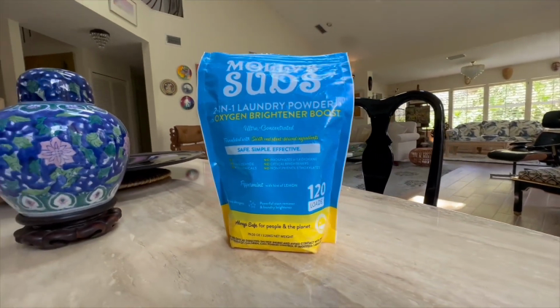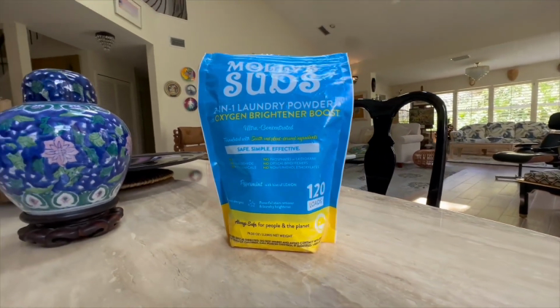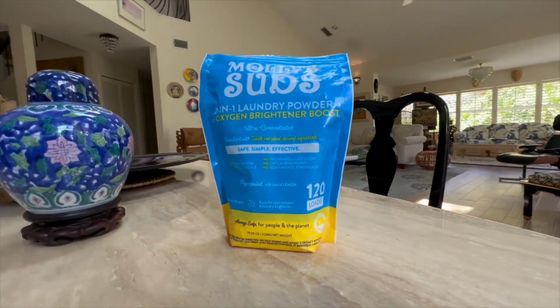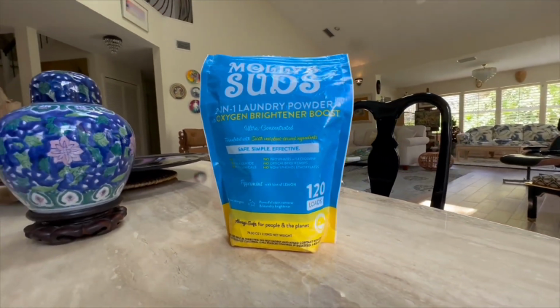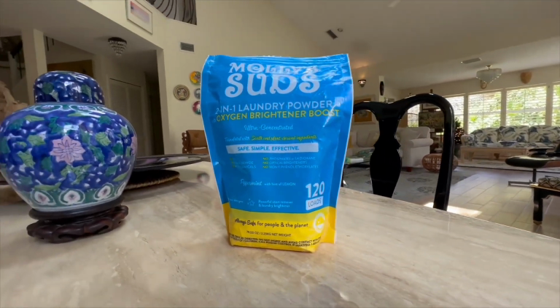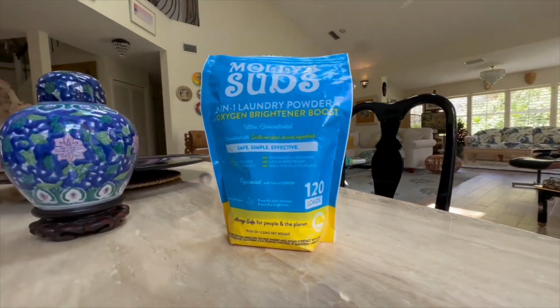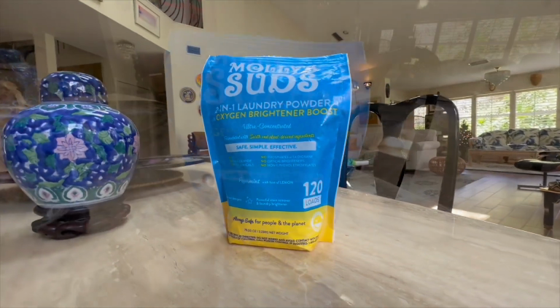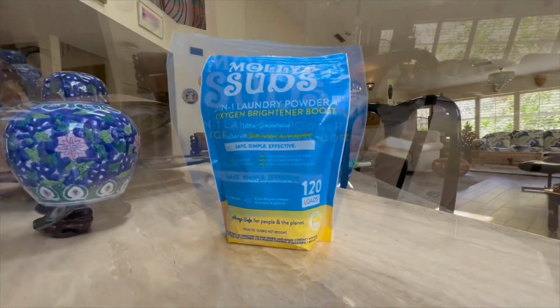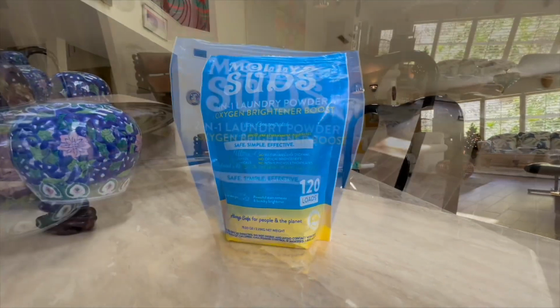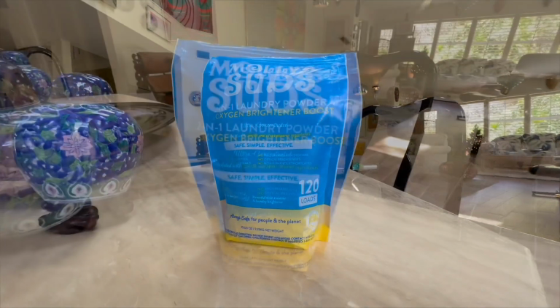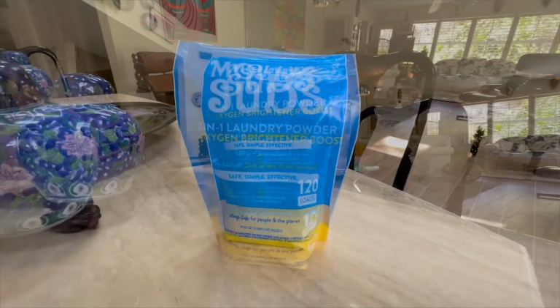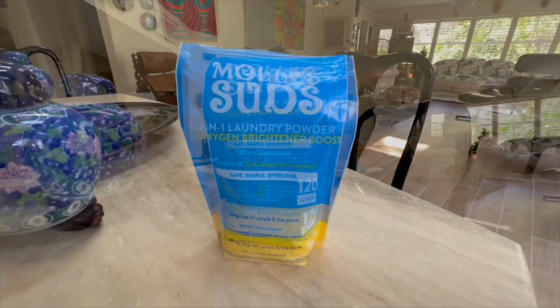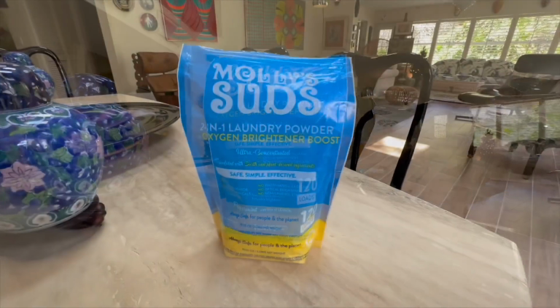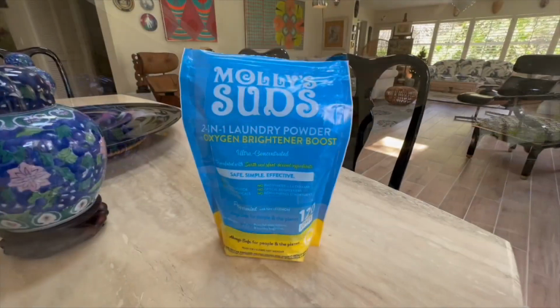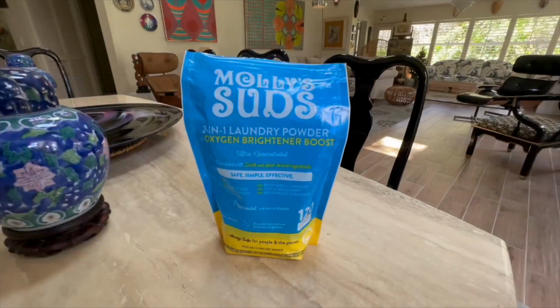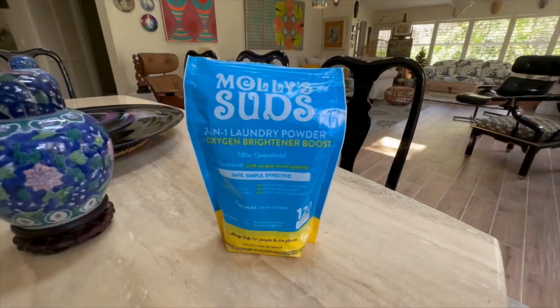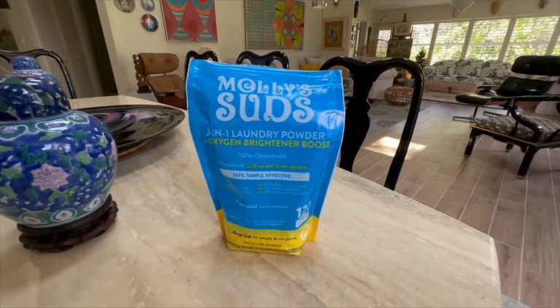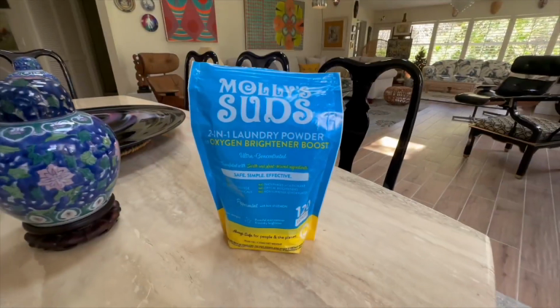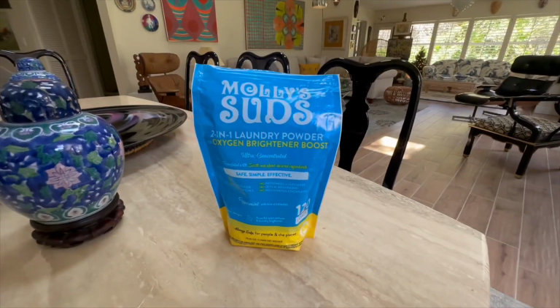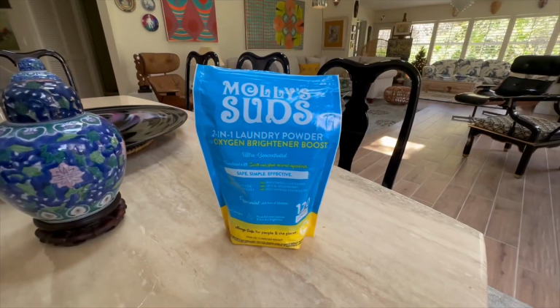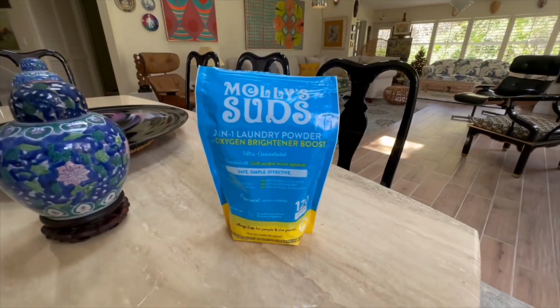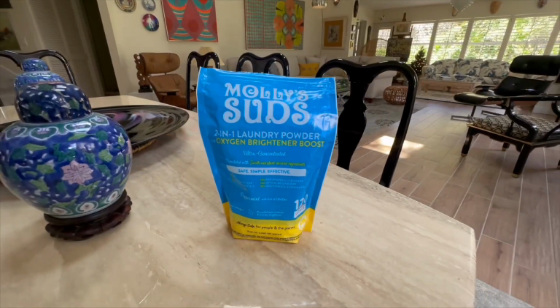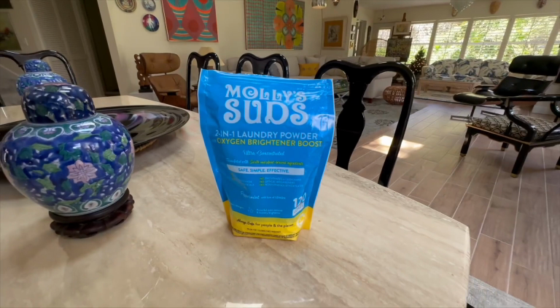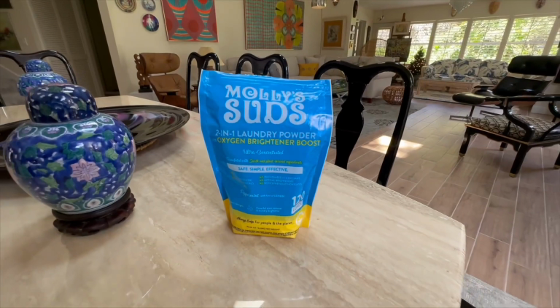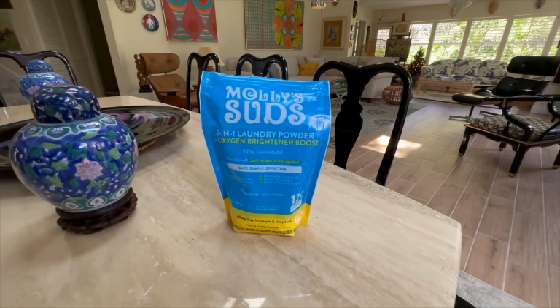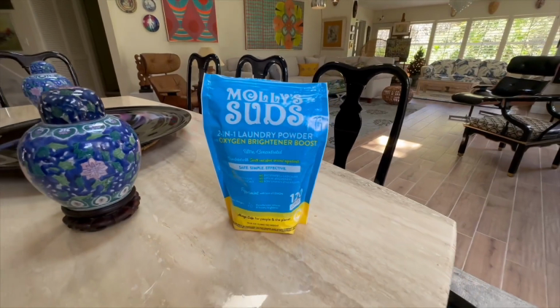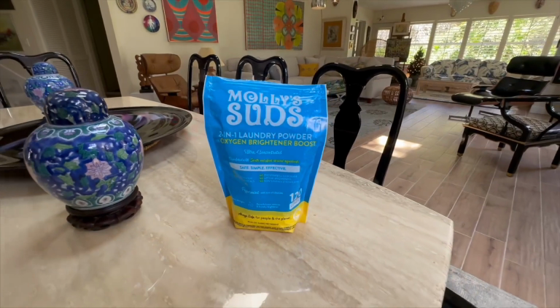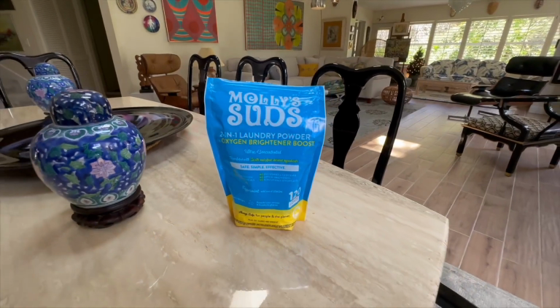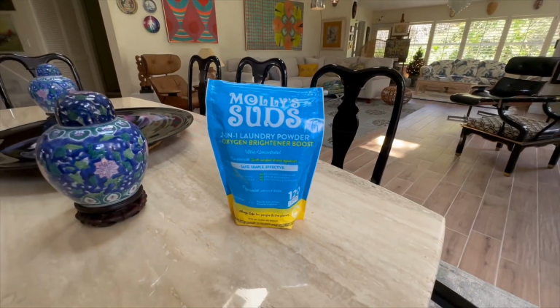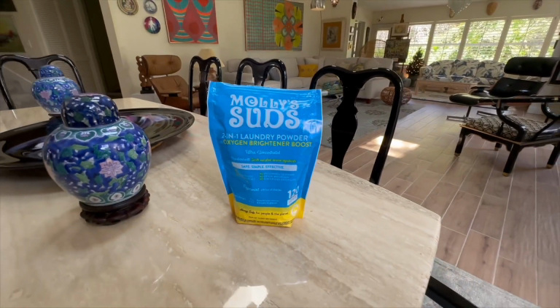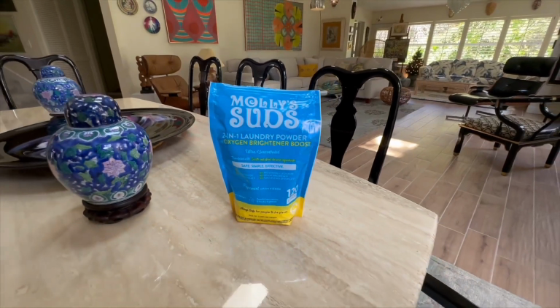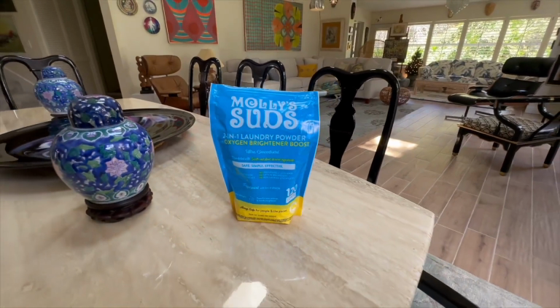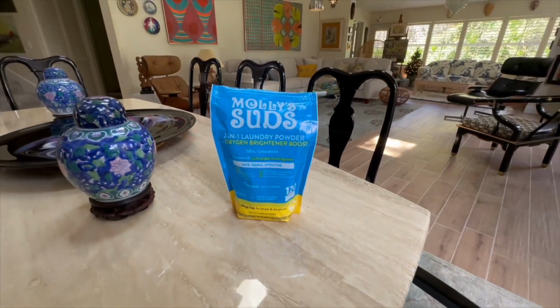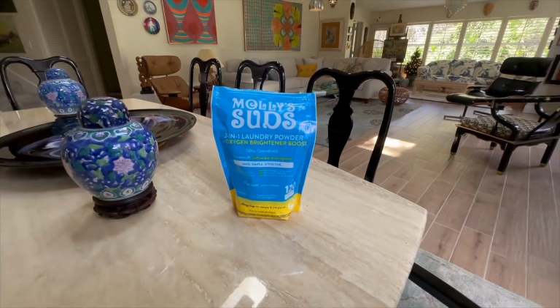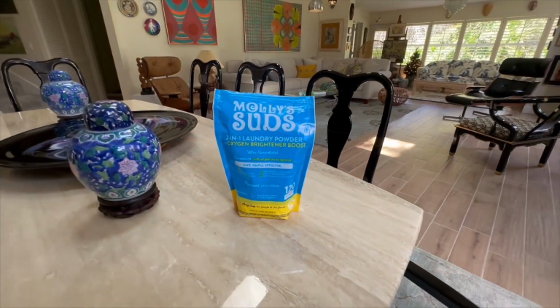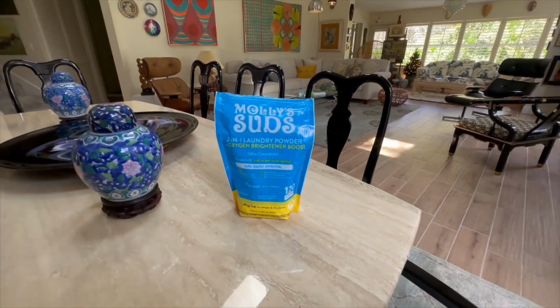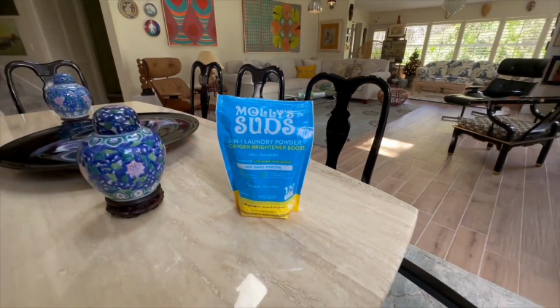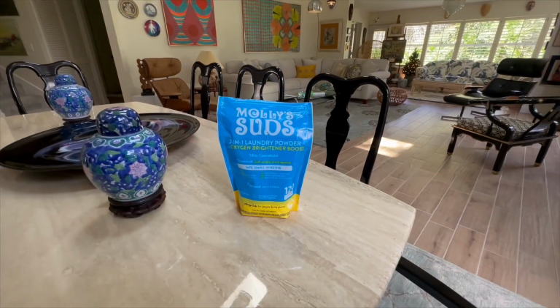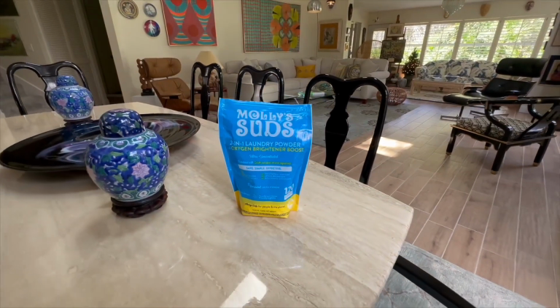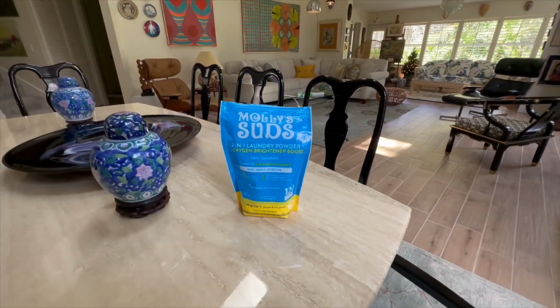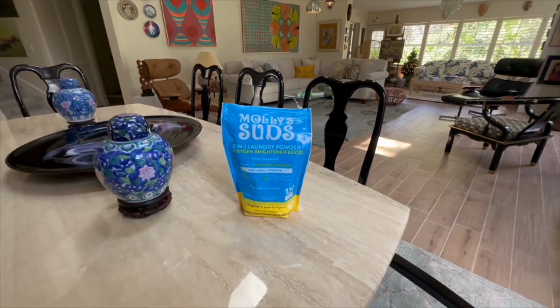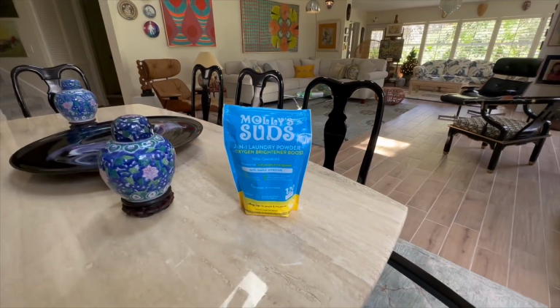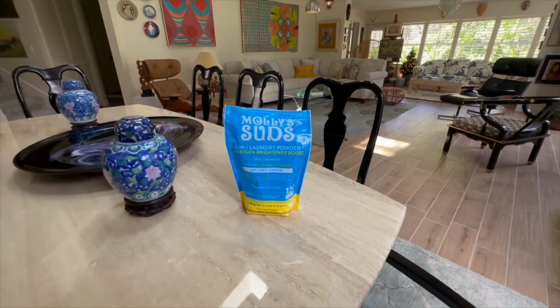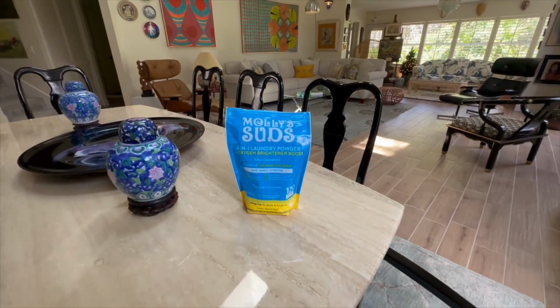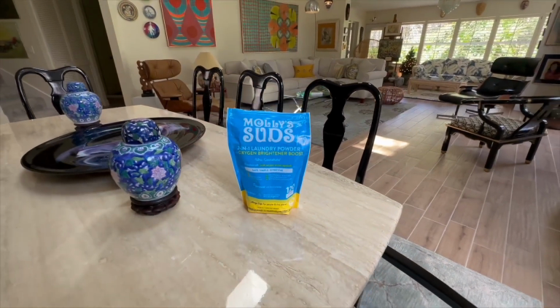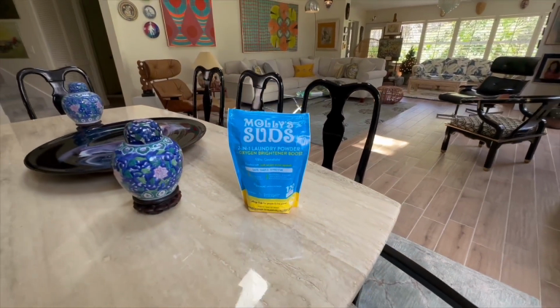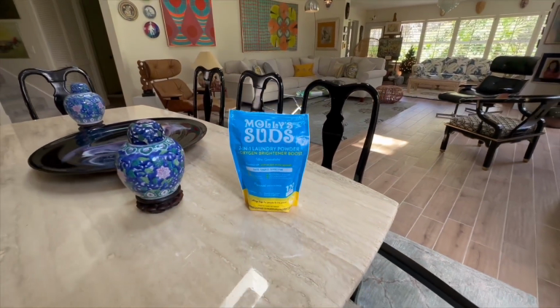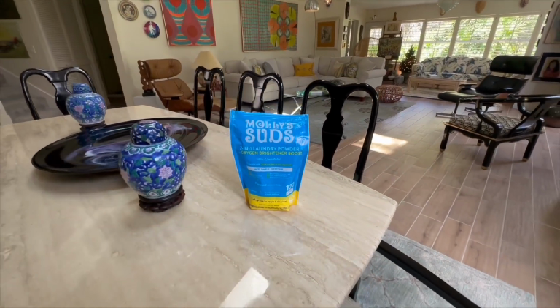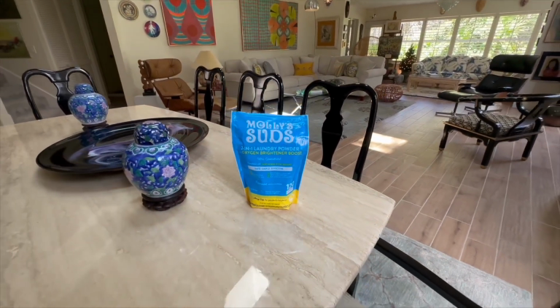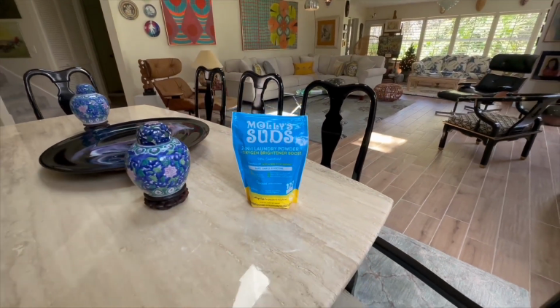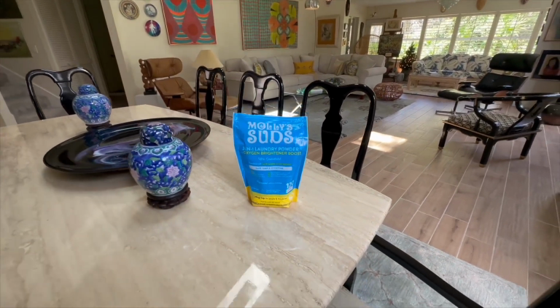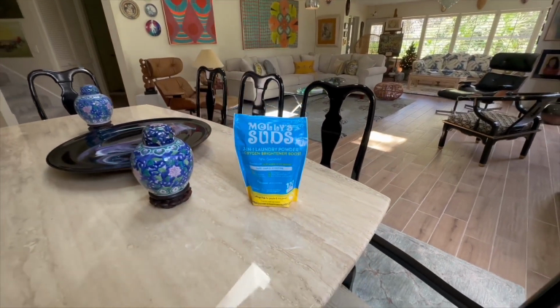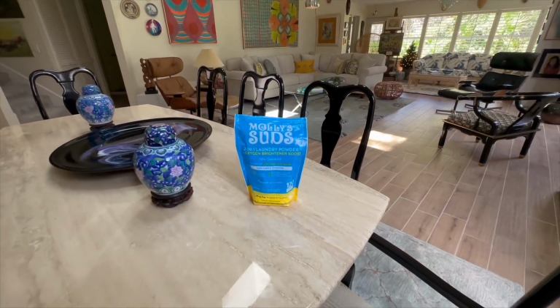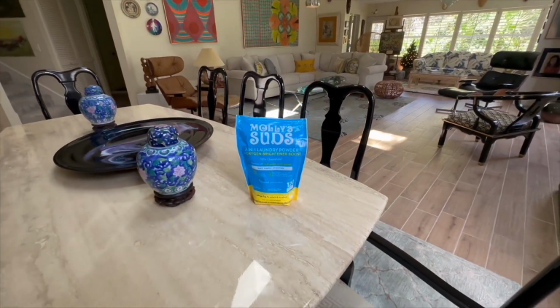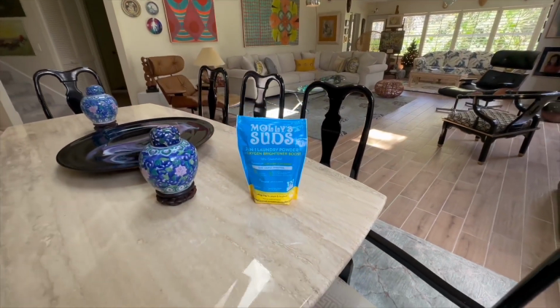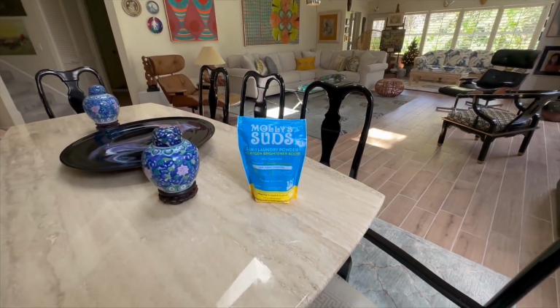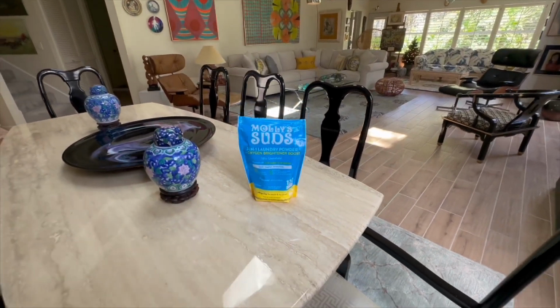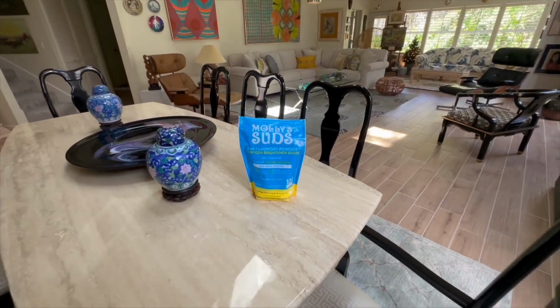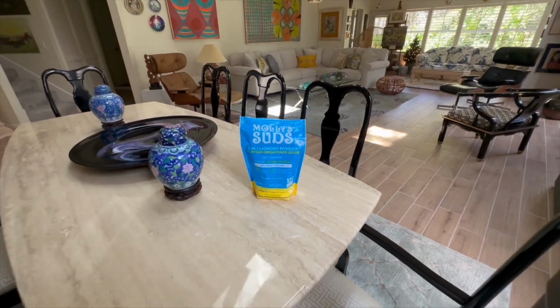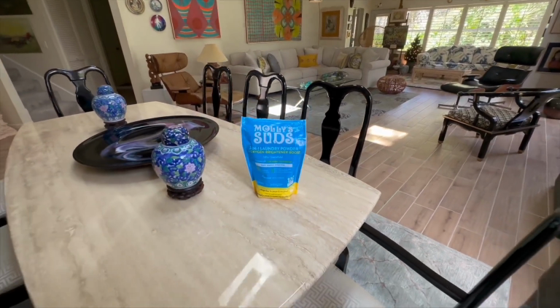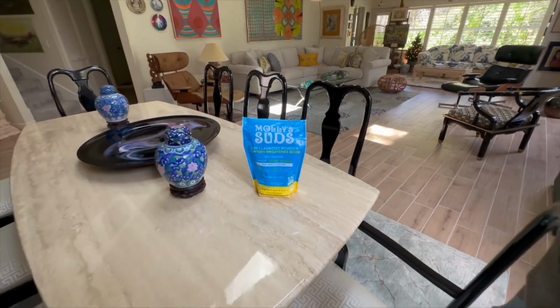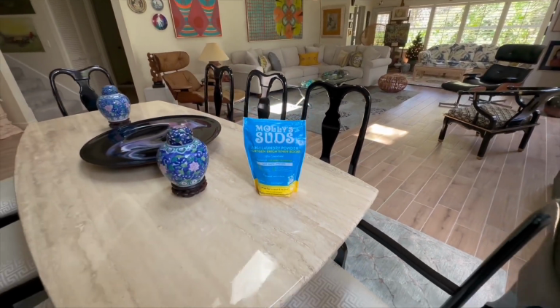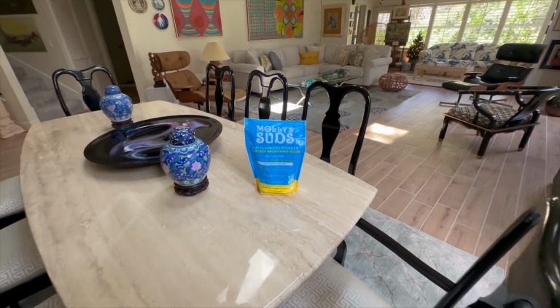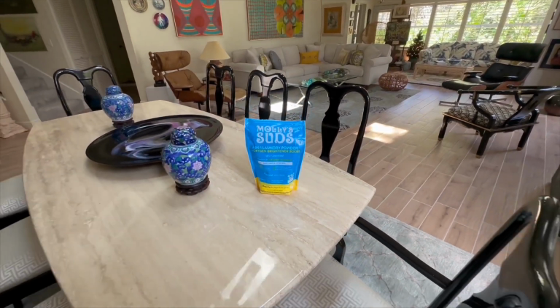So there you have it. Transform your laundry routine today and let your clothes shine brighter naturally.